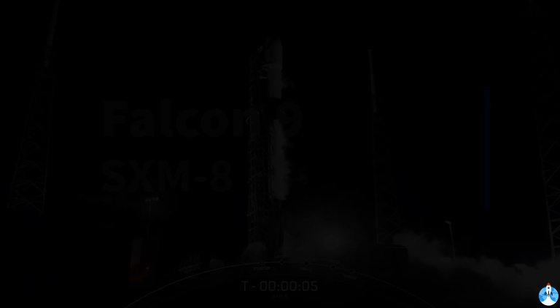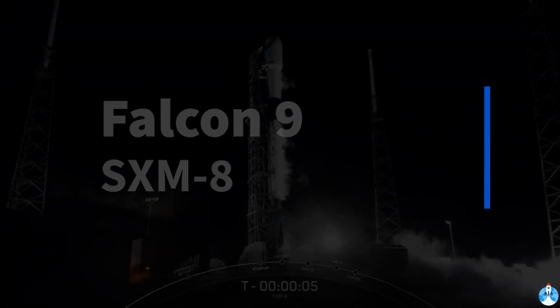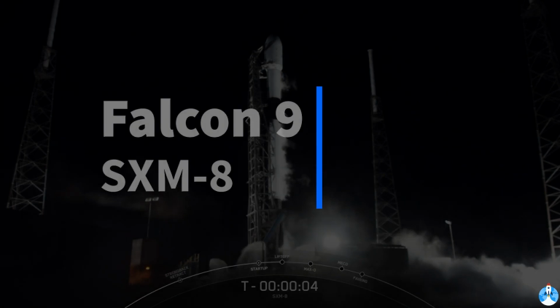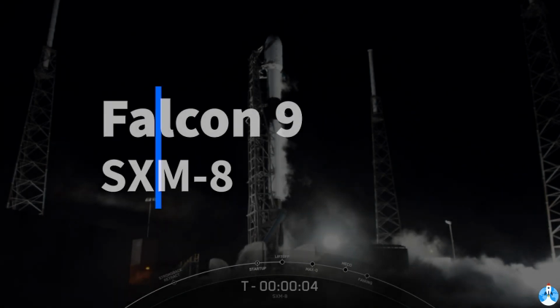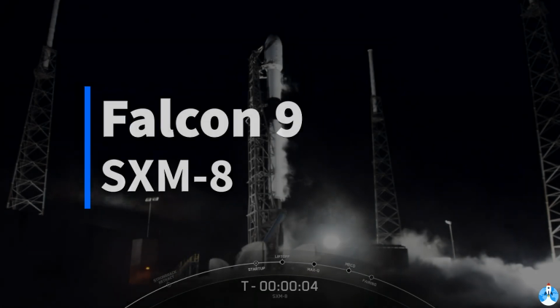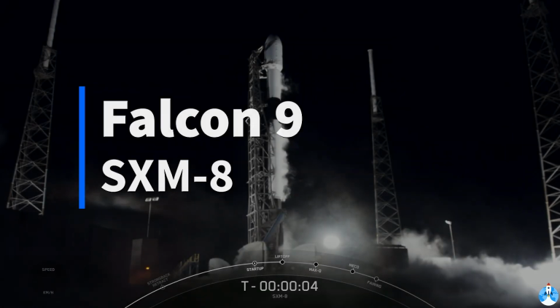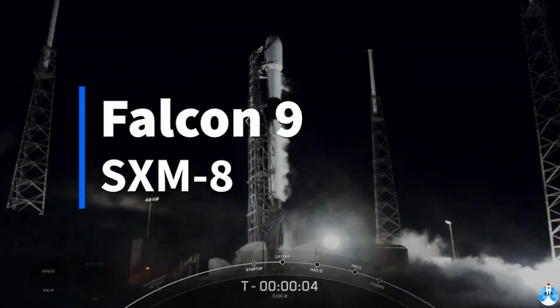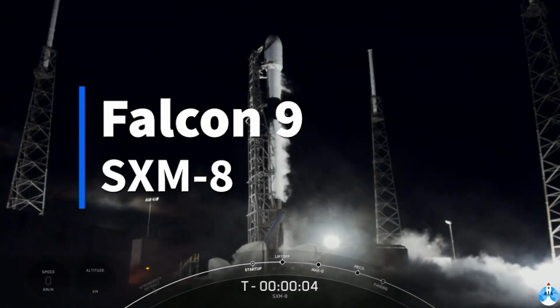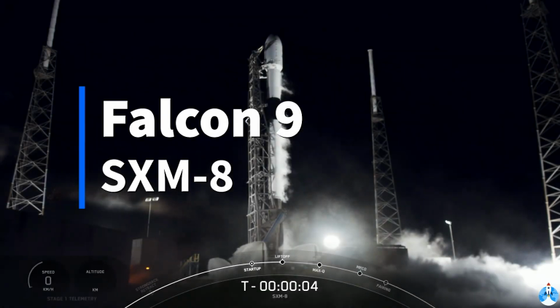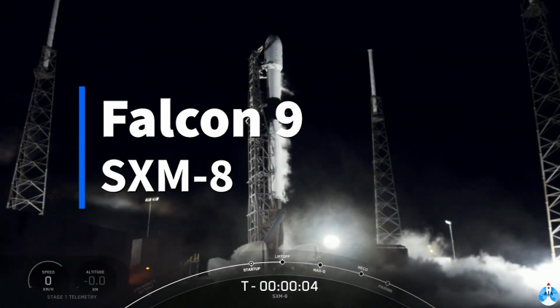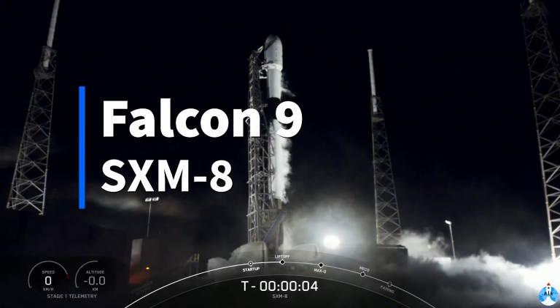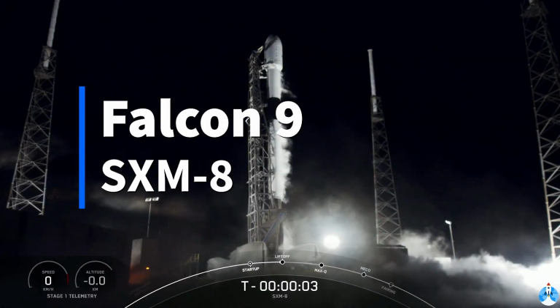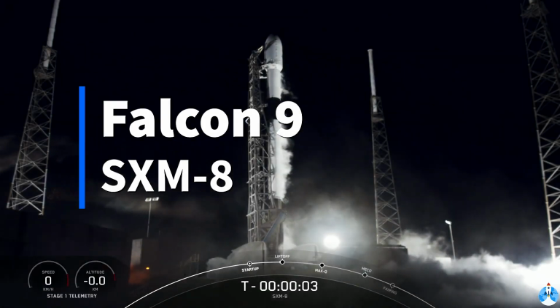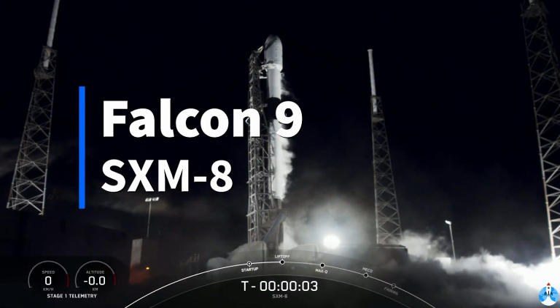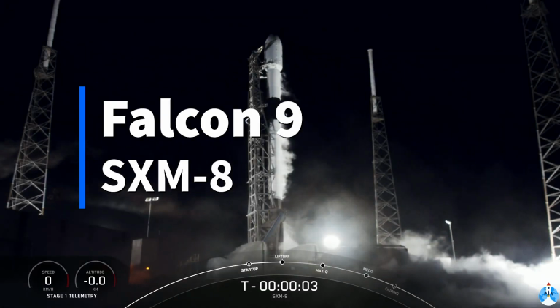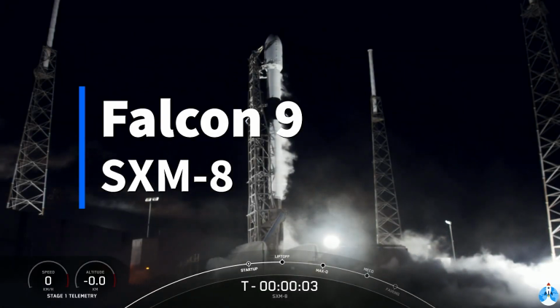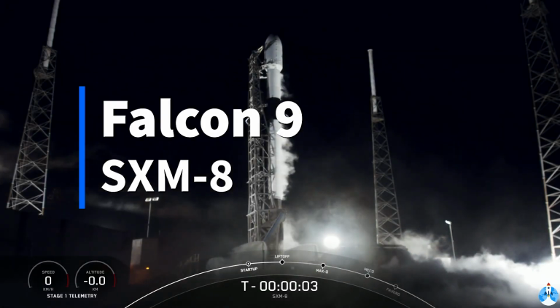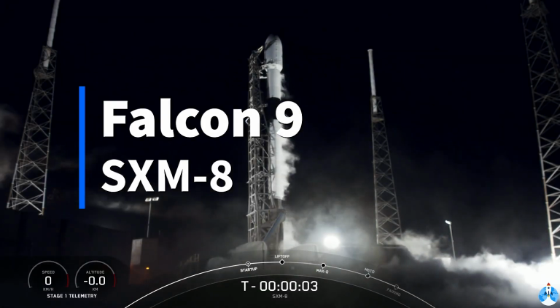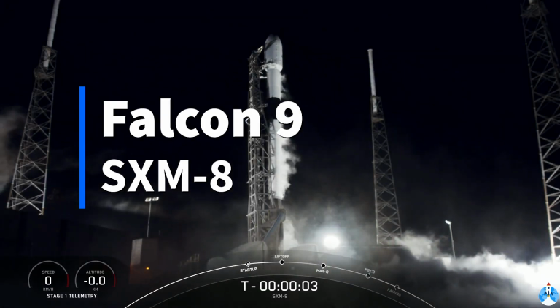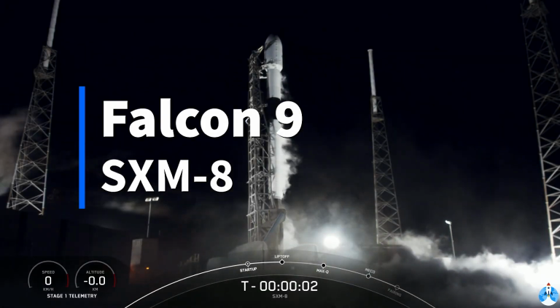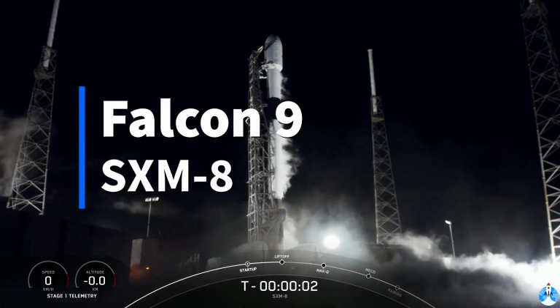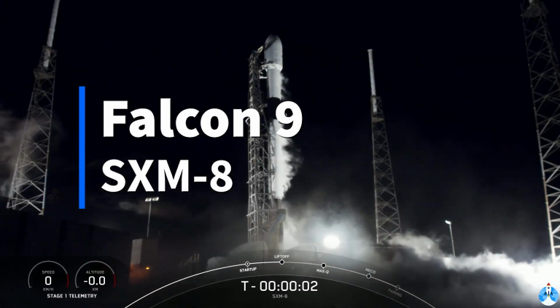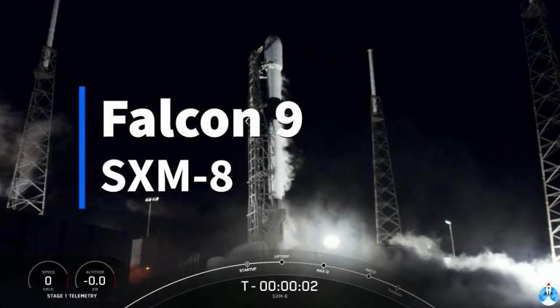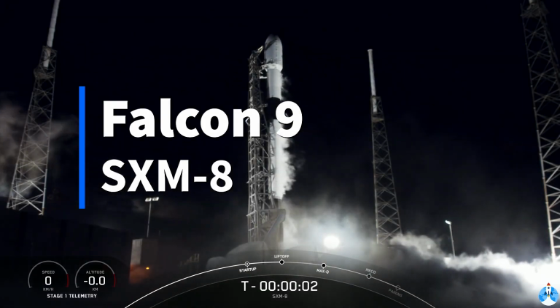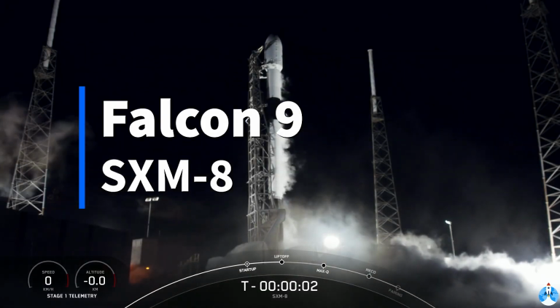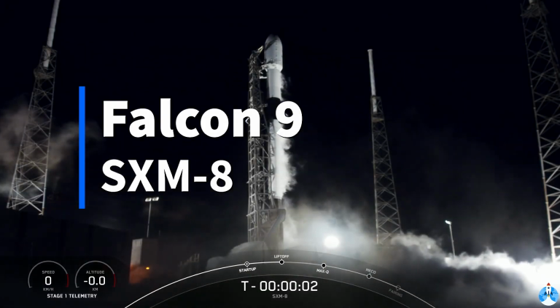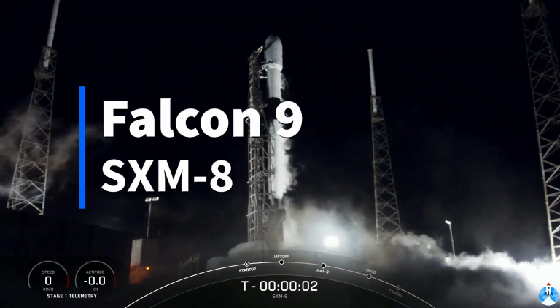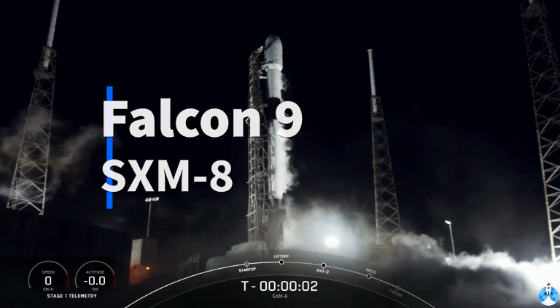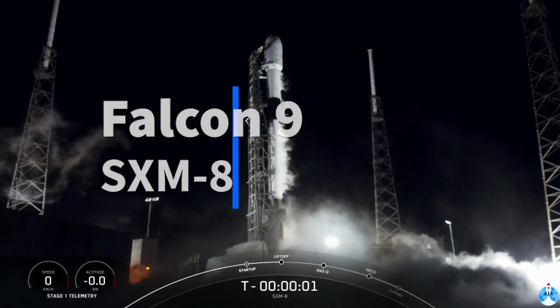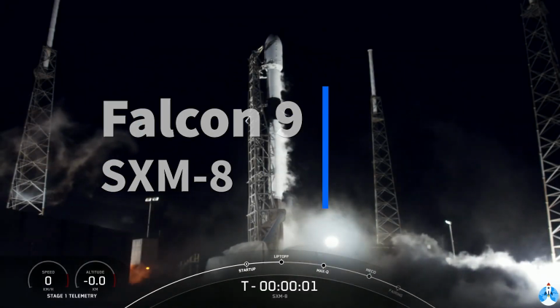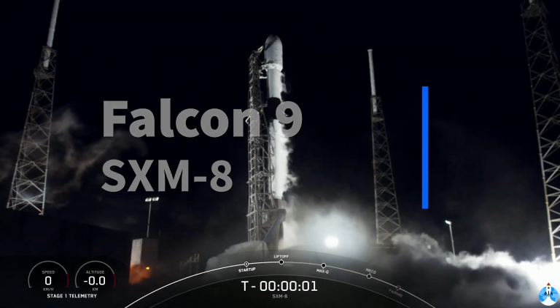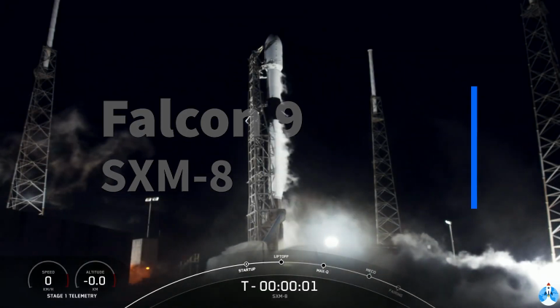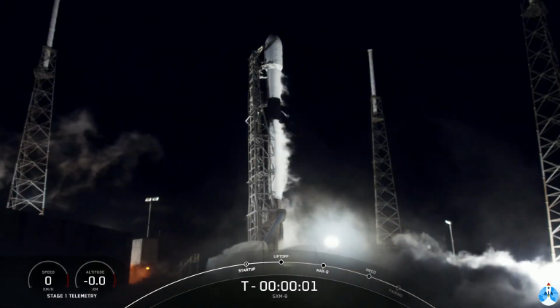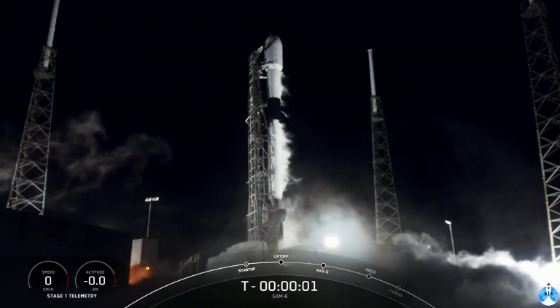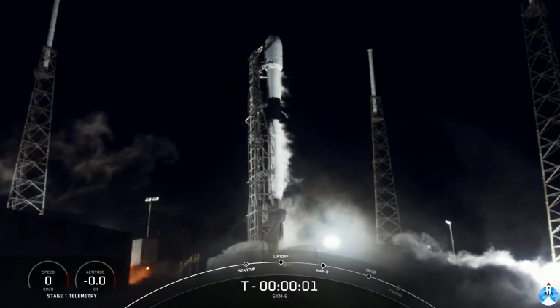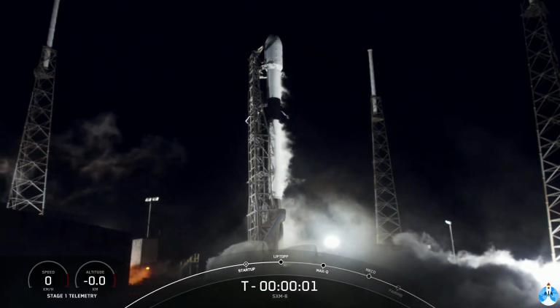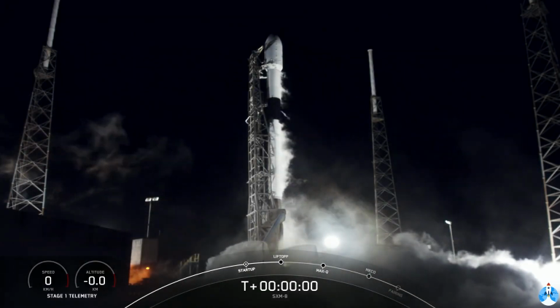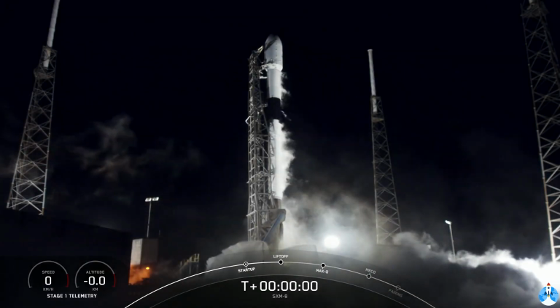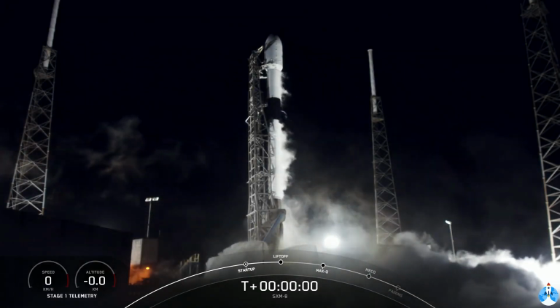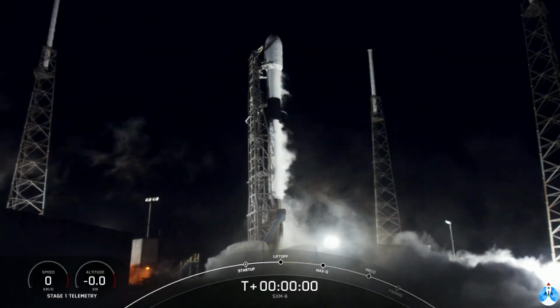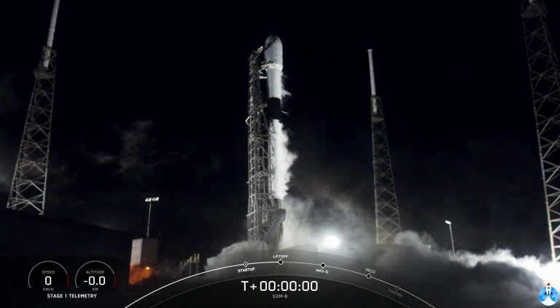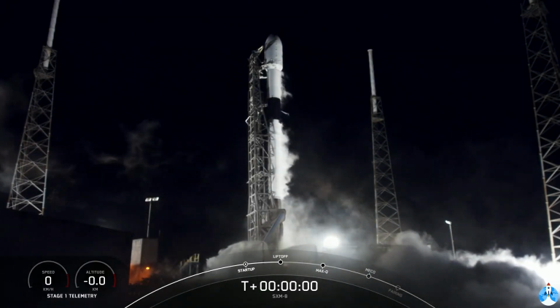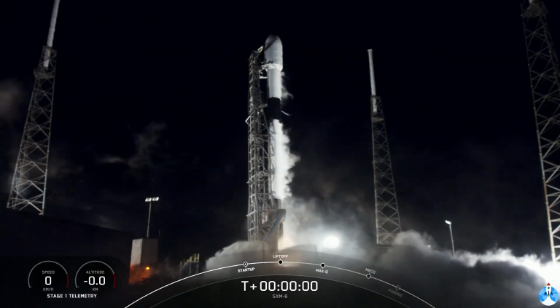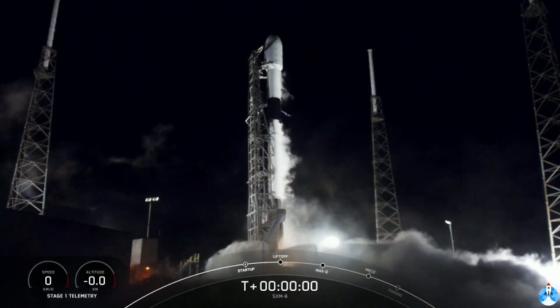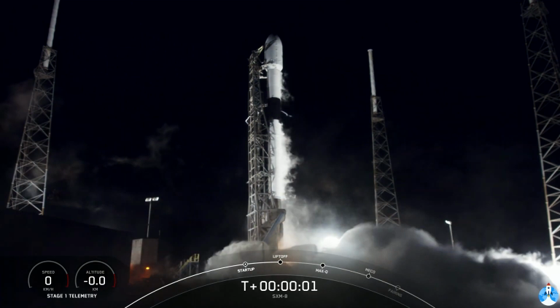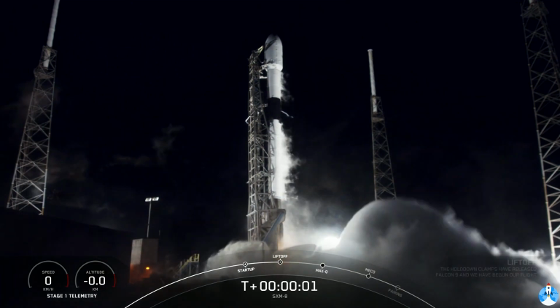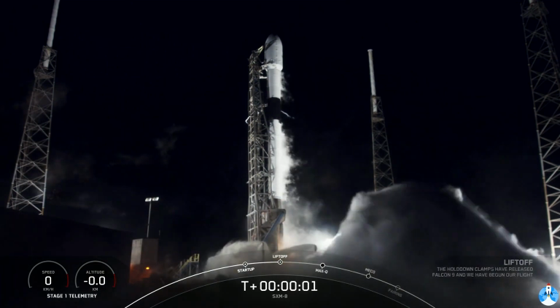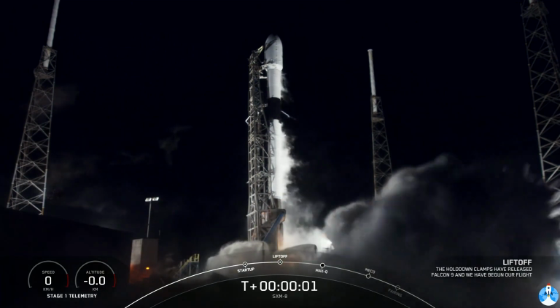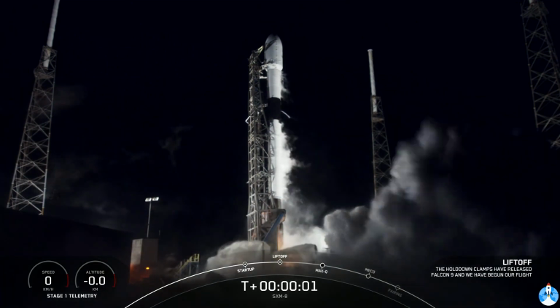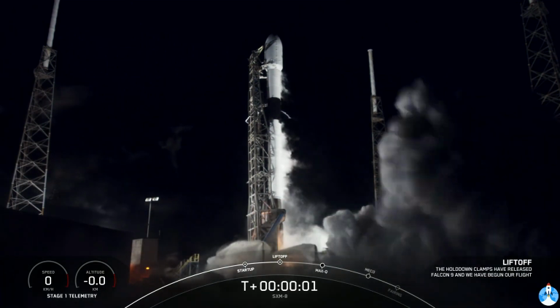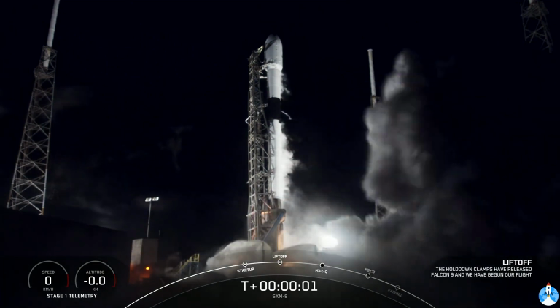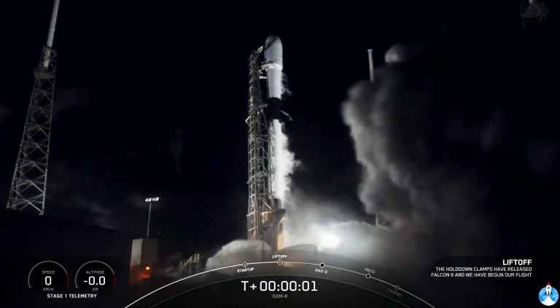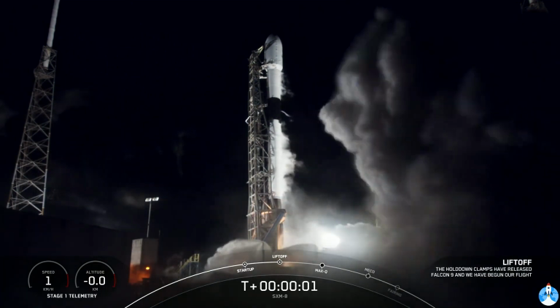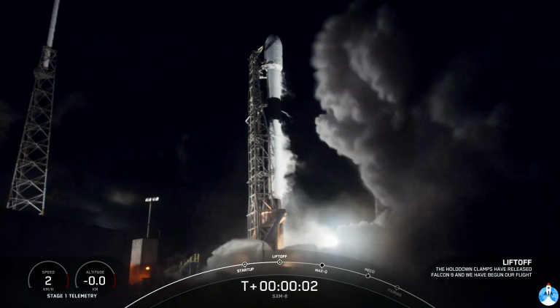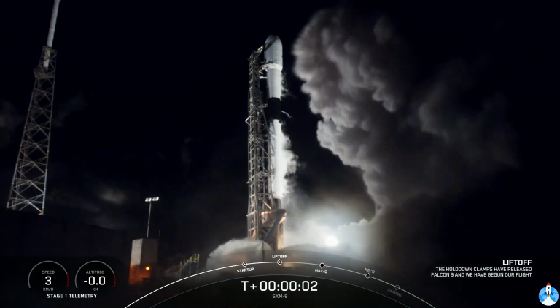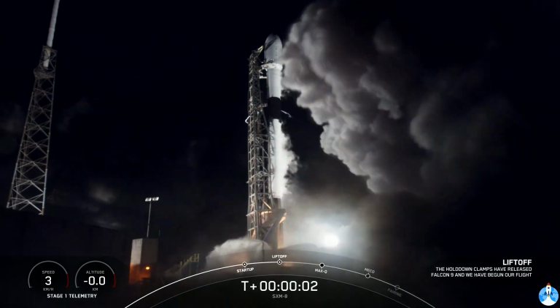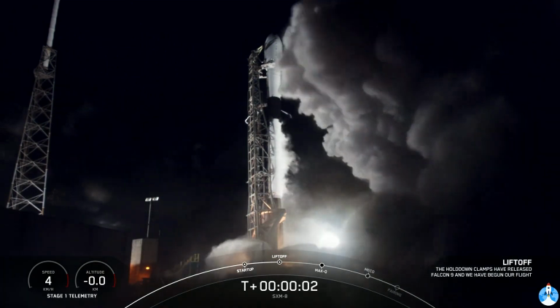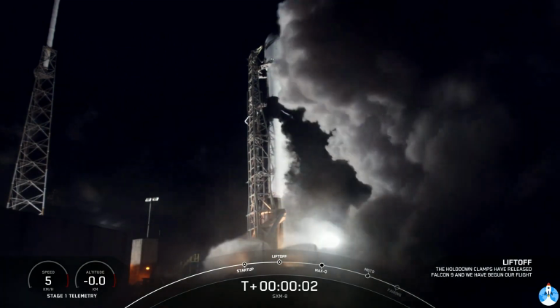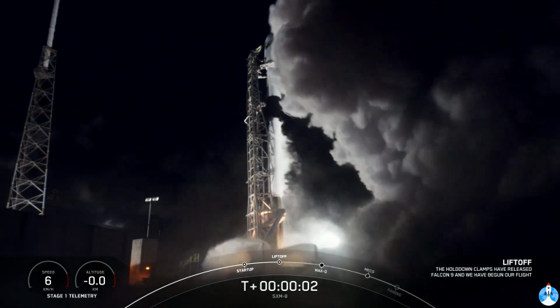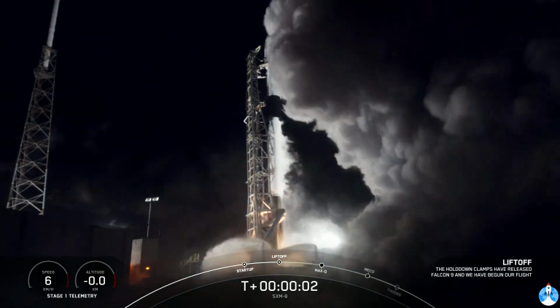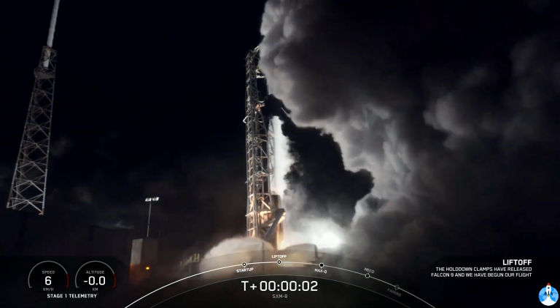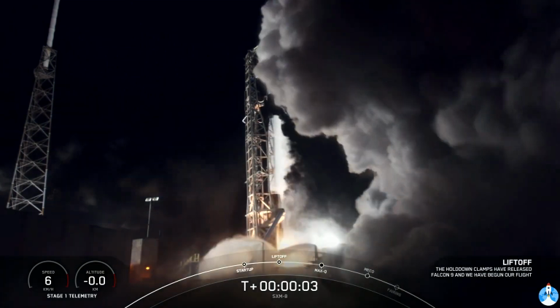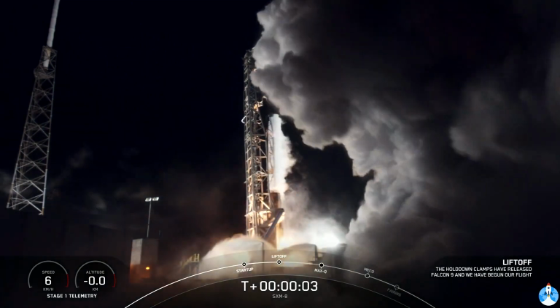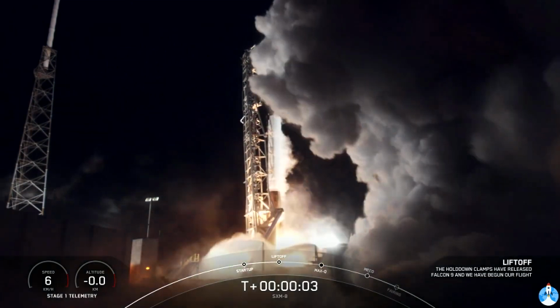Five, four, three, two, one, zero. Ignition and liftoff.